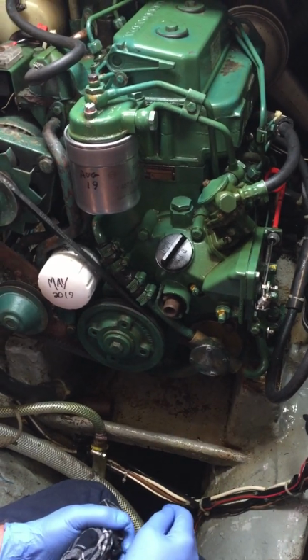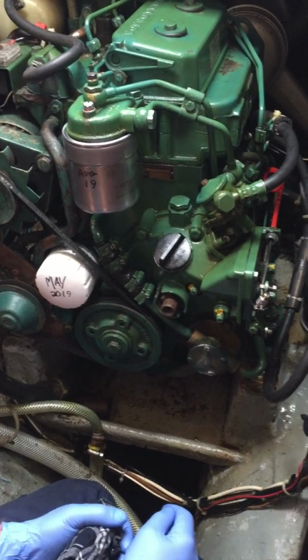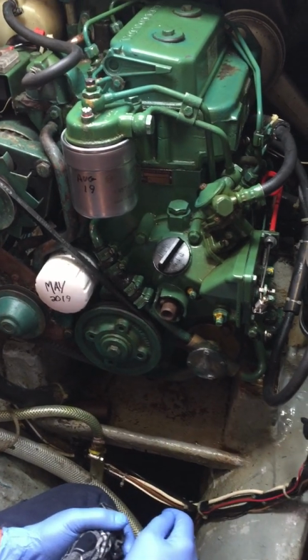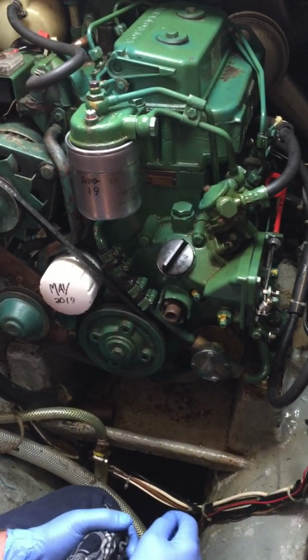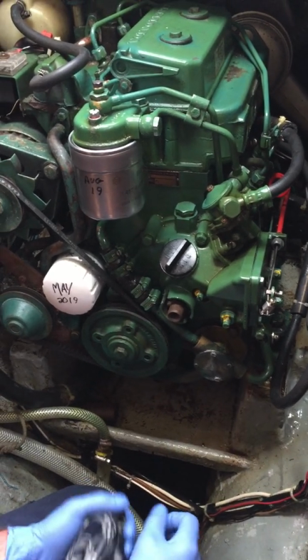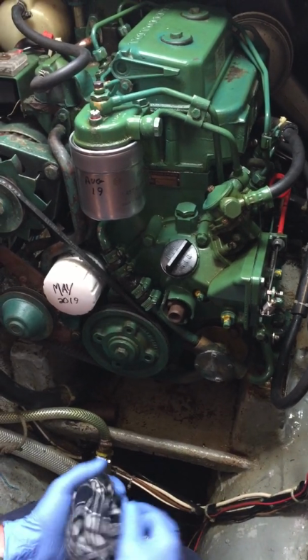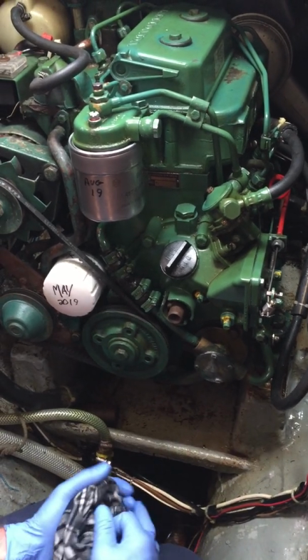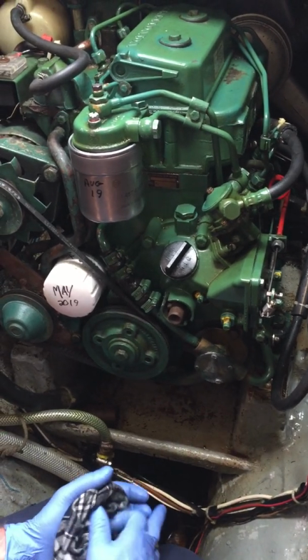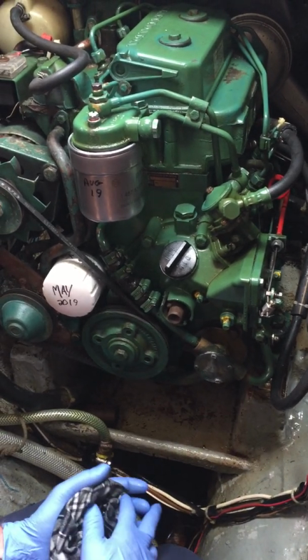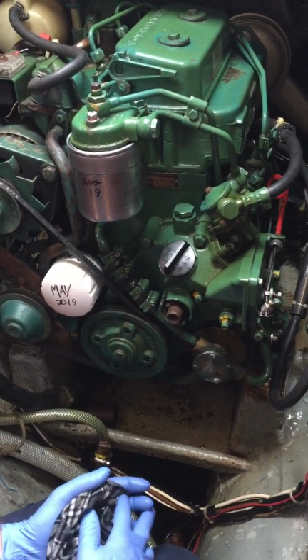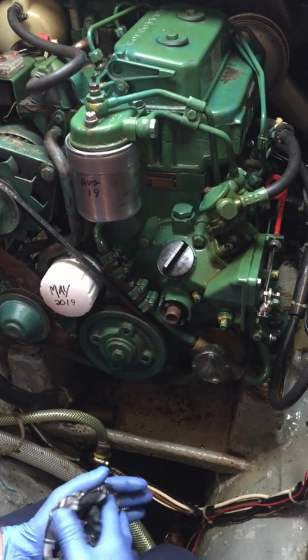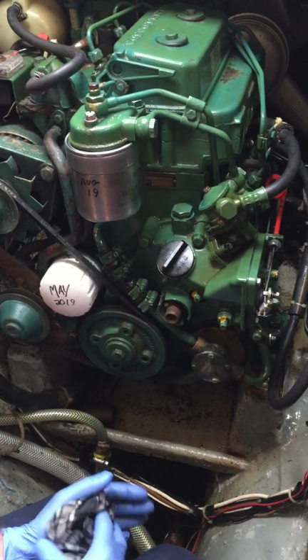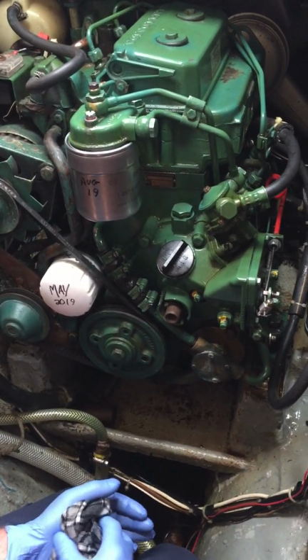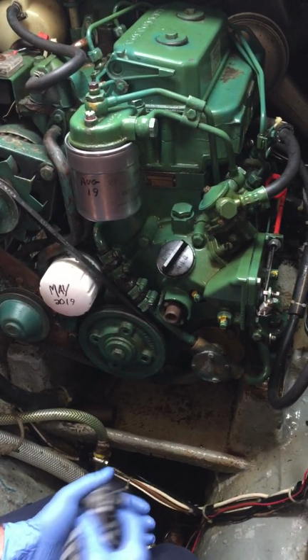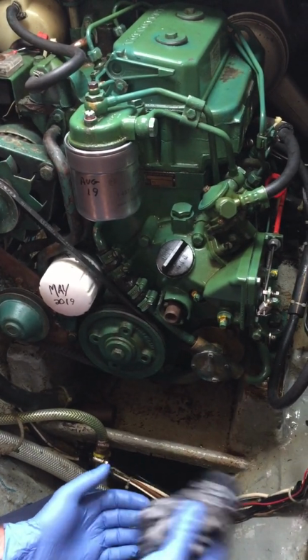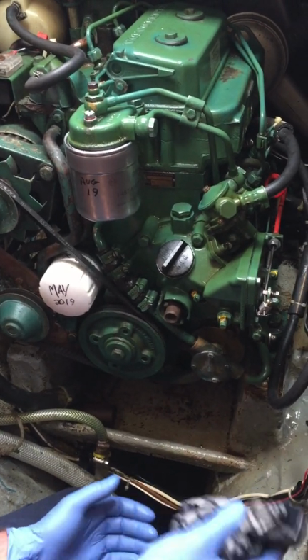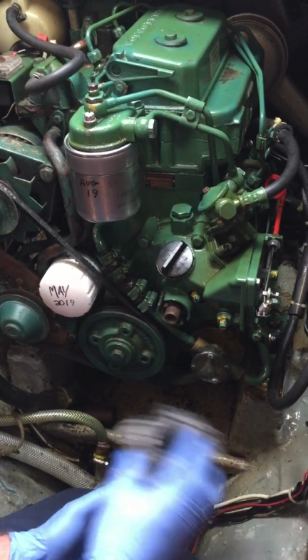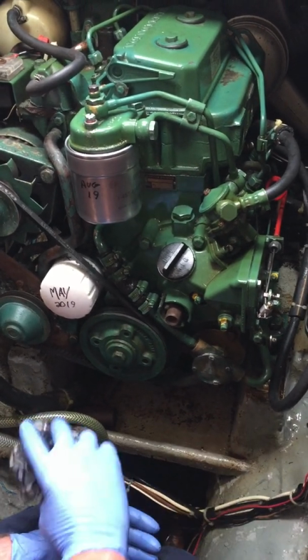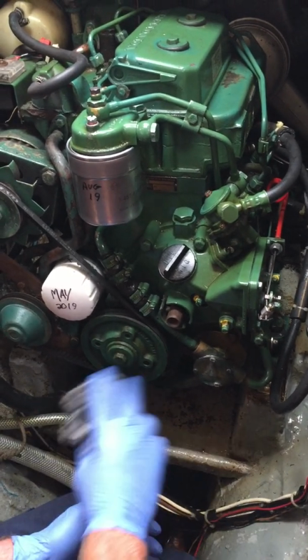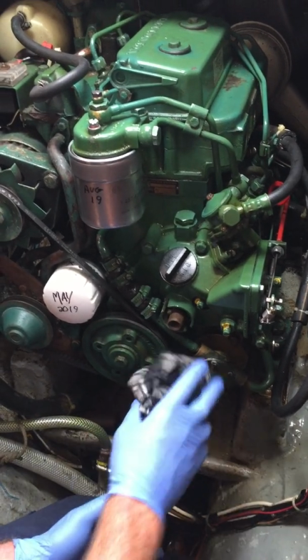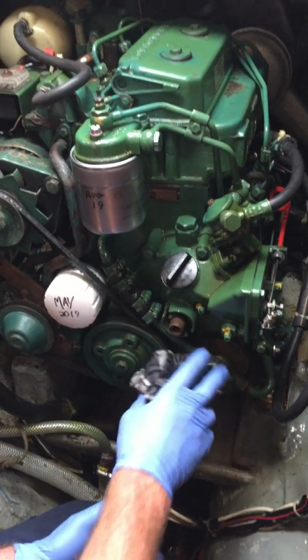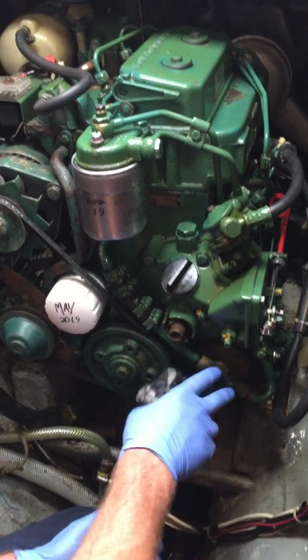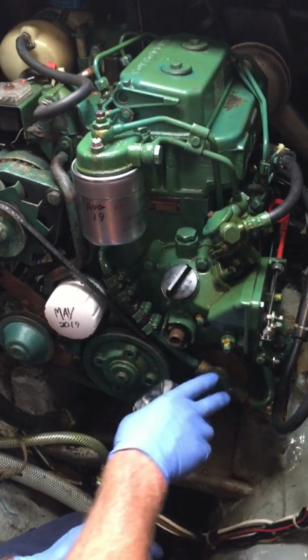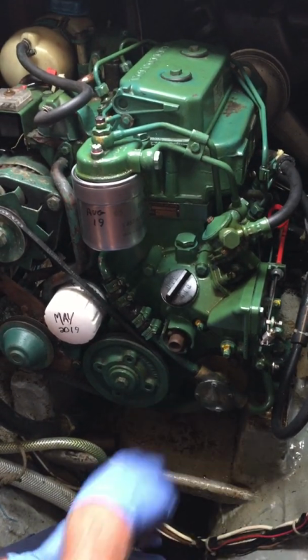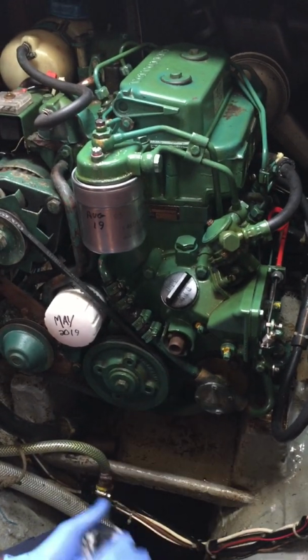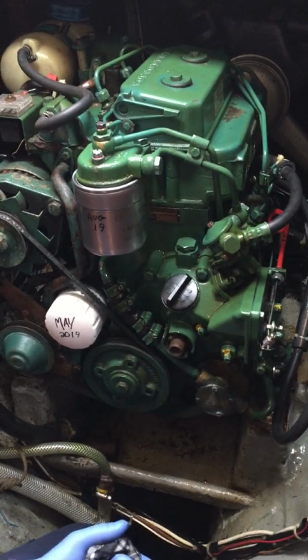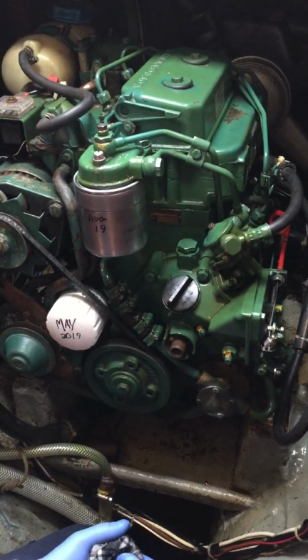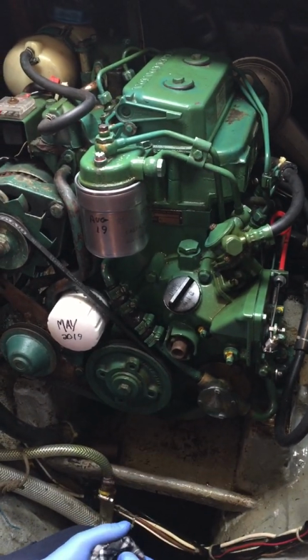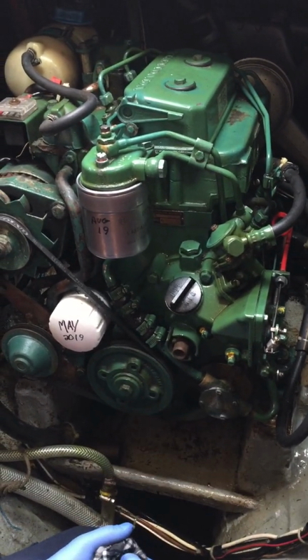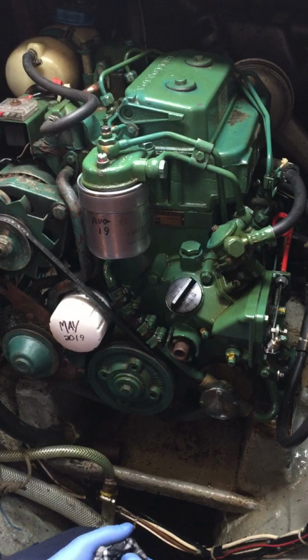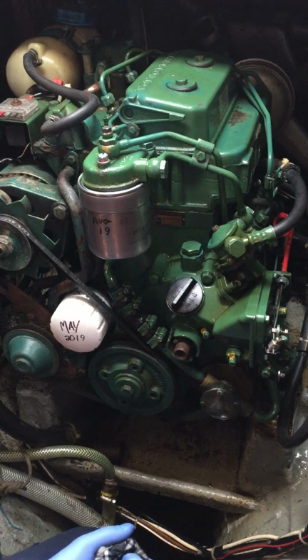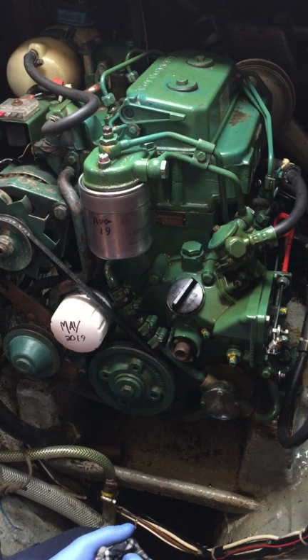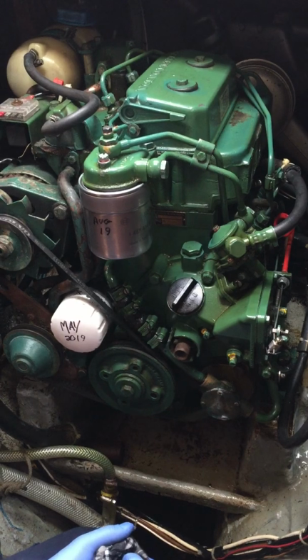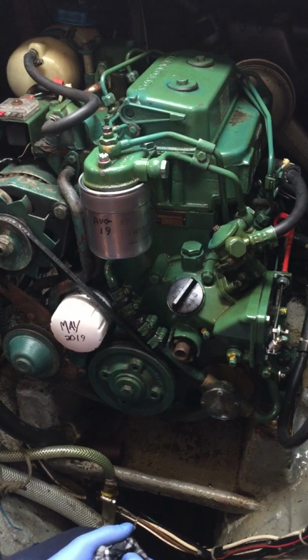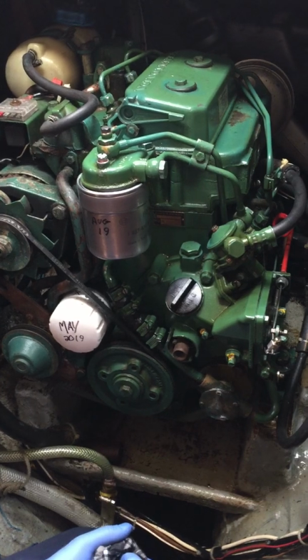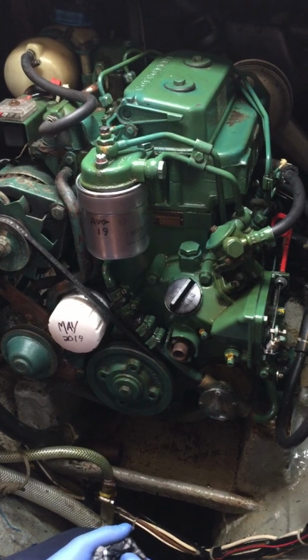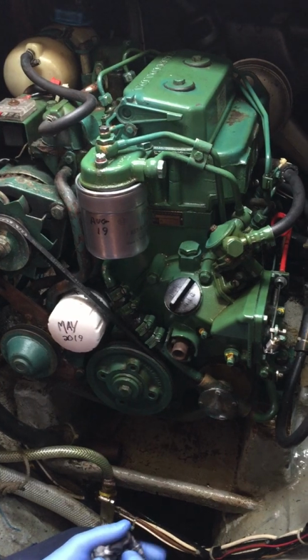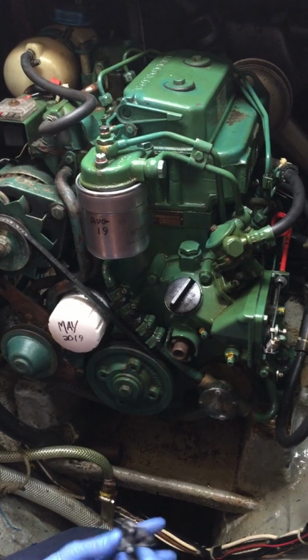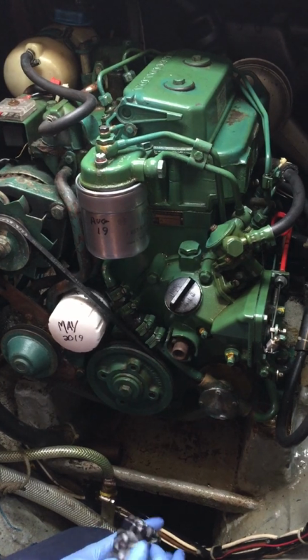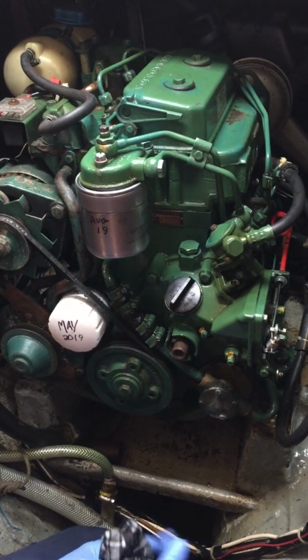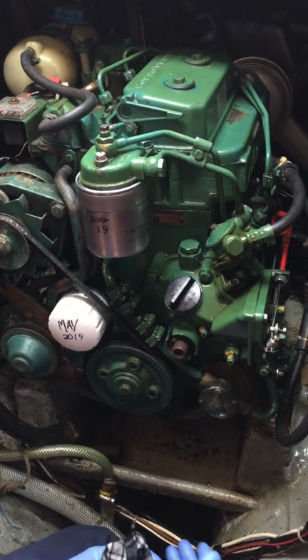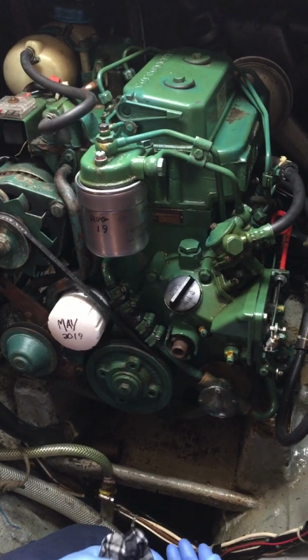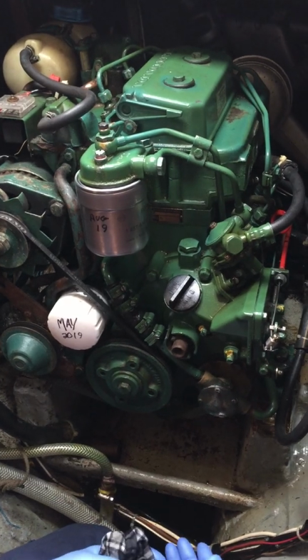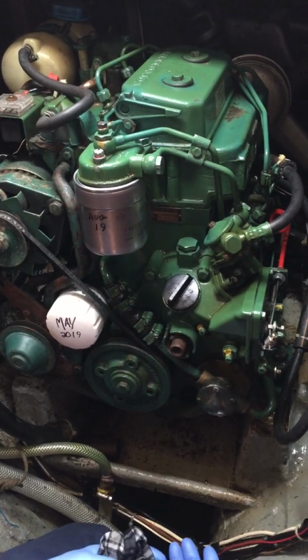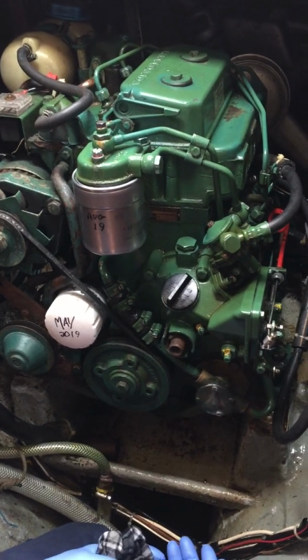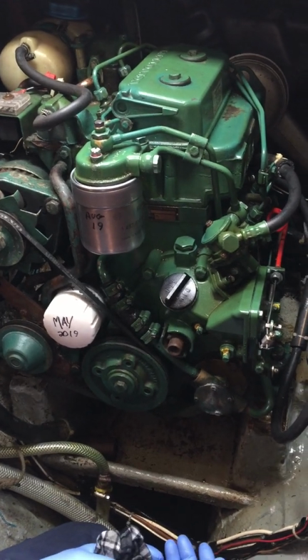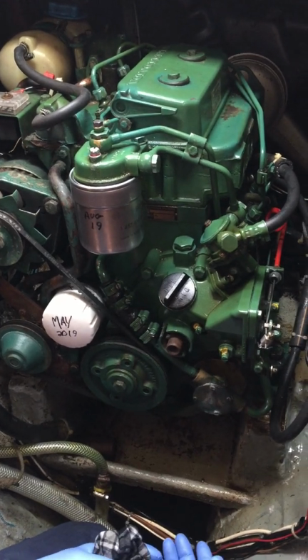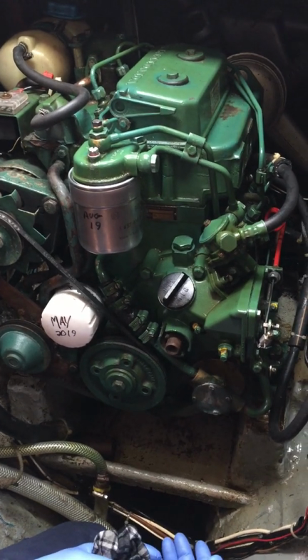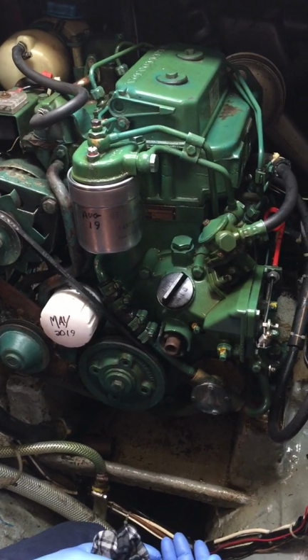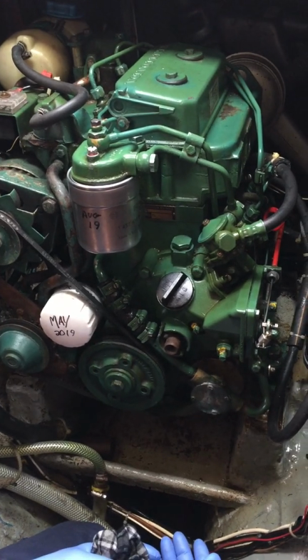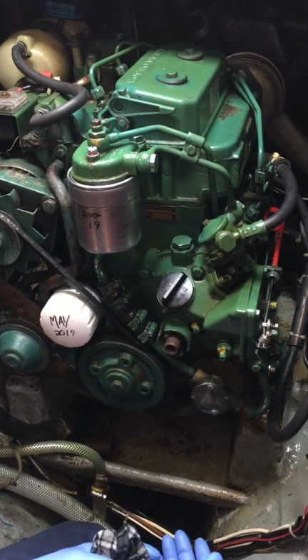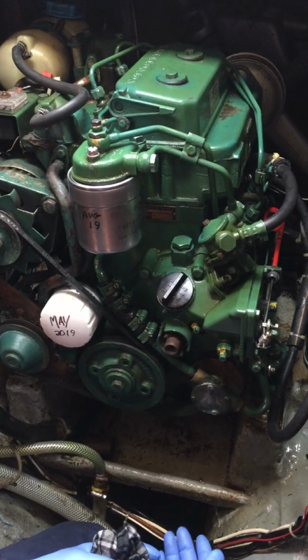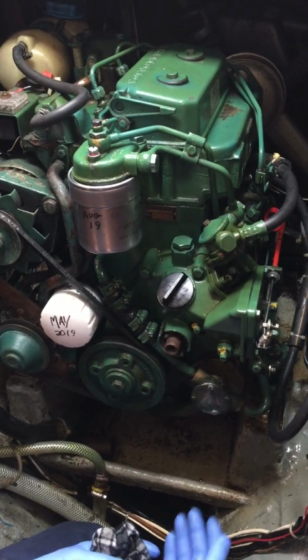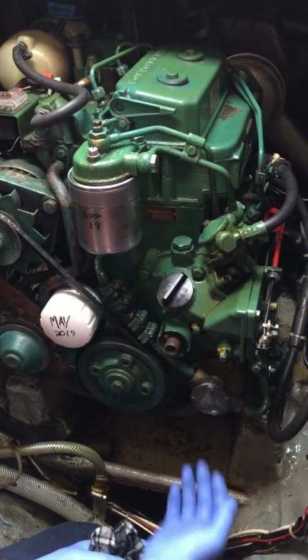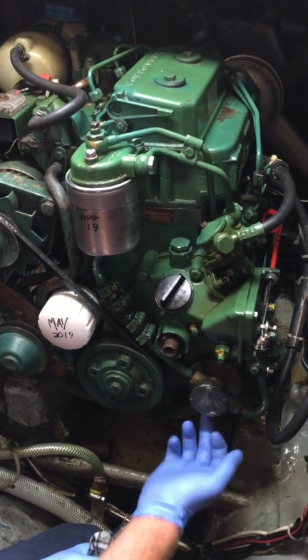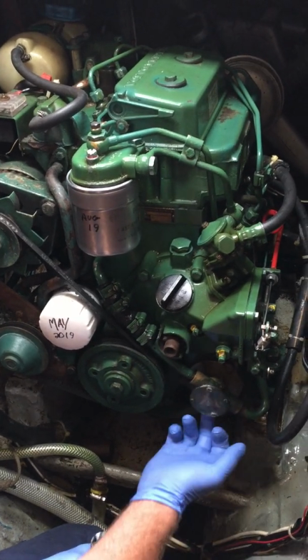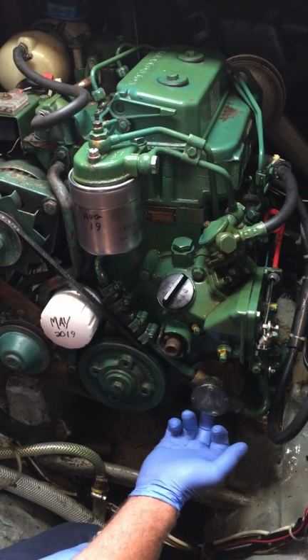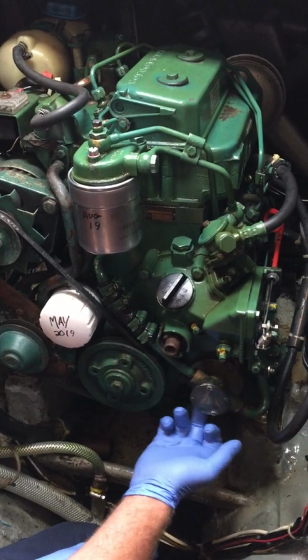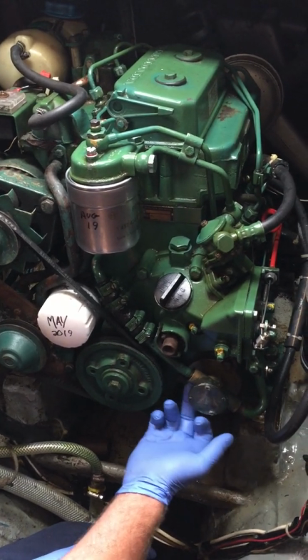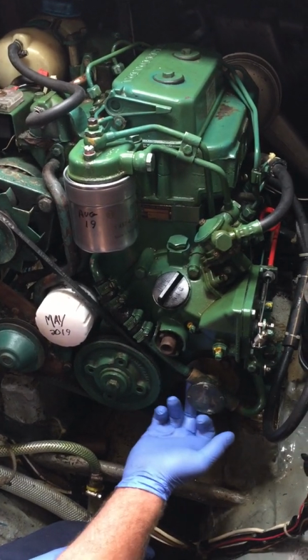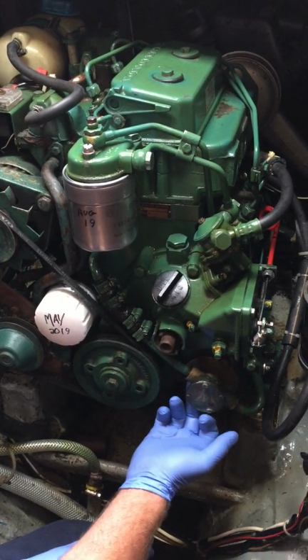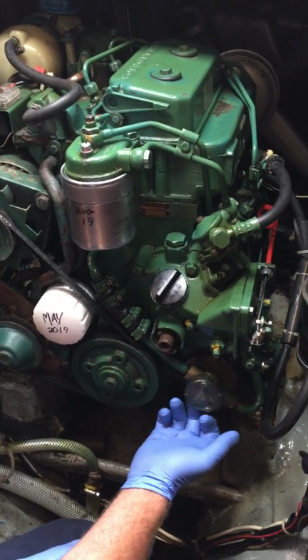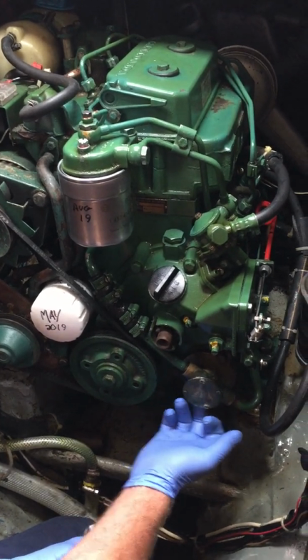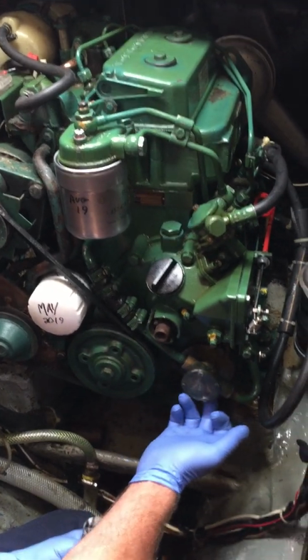Did you notice anything leaking? Nothing on the raw water pump at all. That's good. There are two lip seals in here.